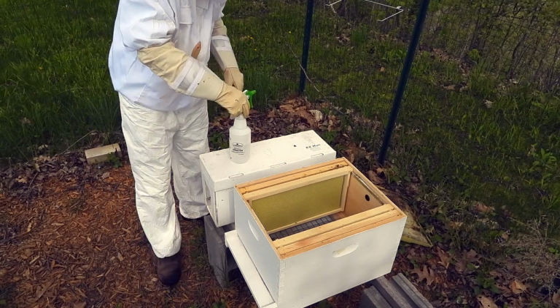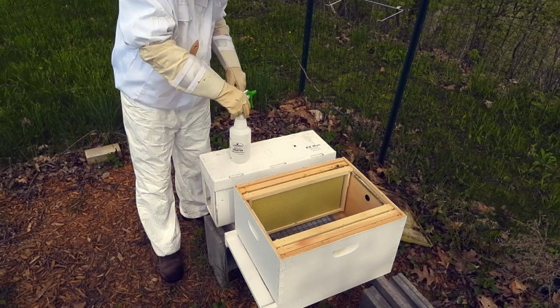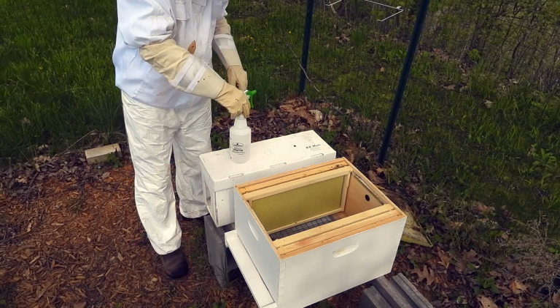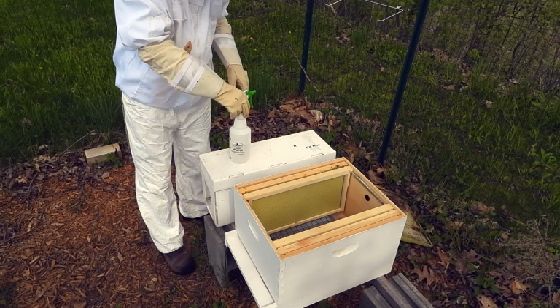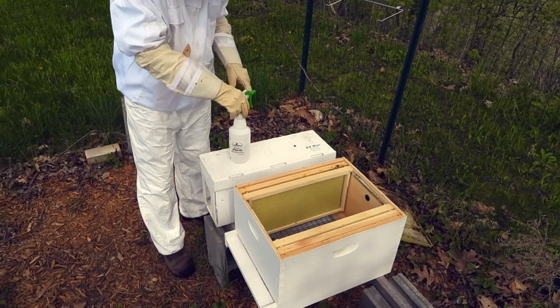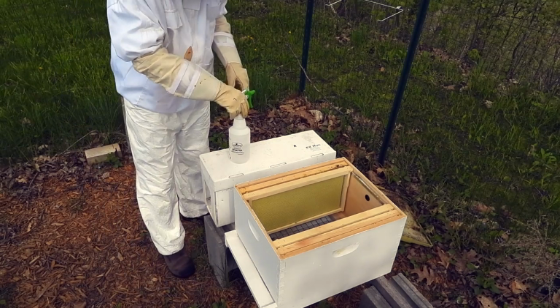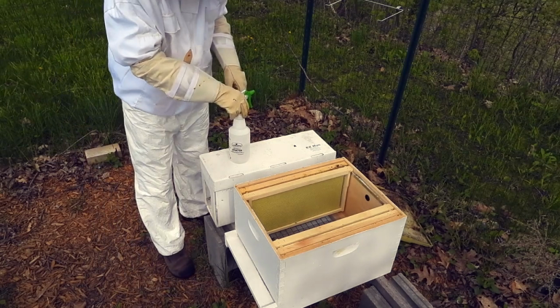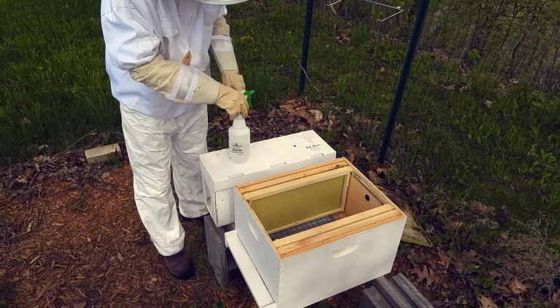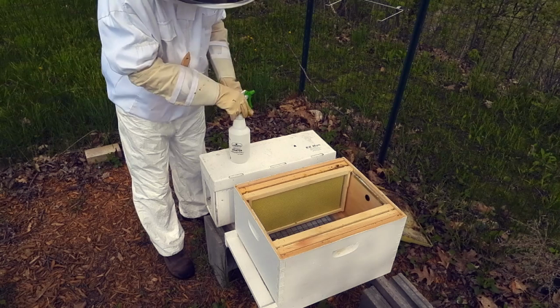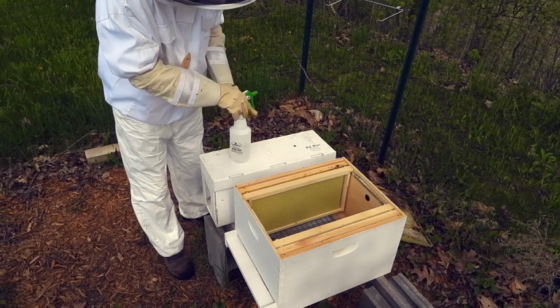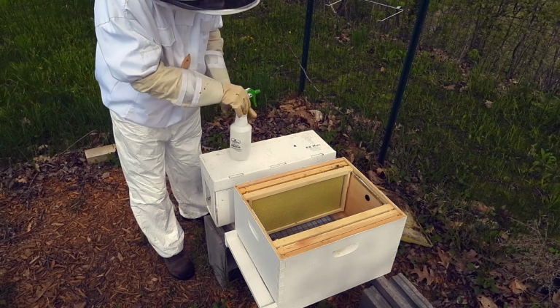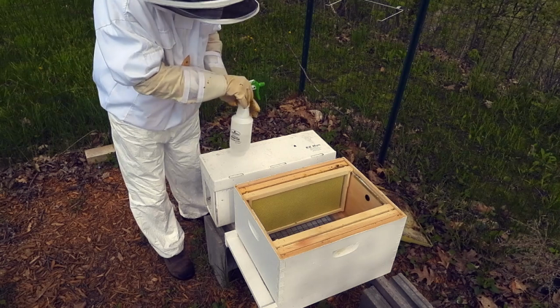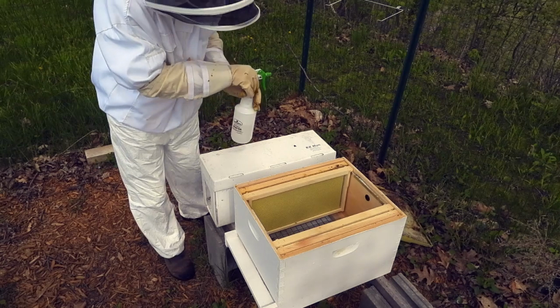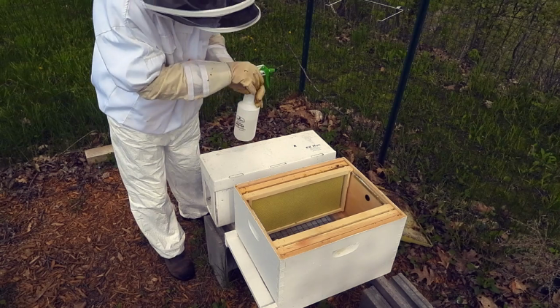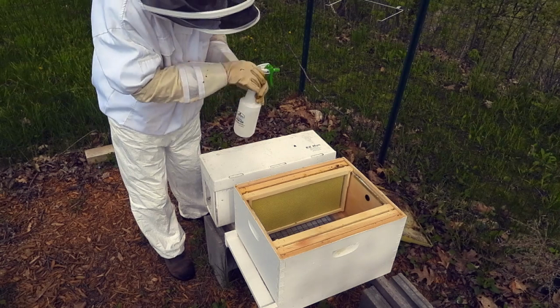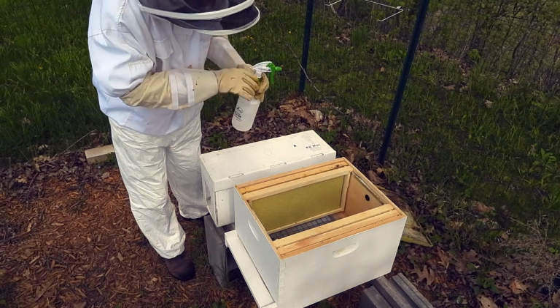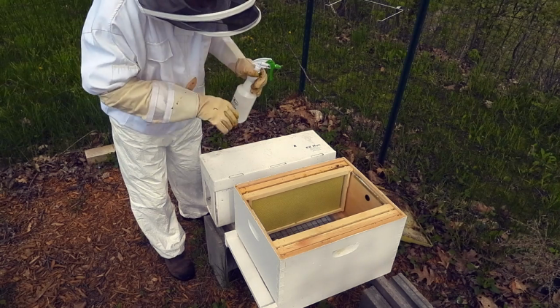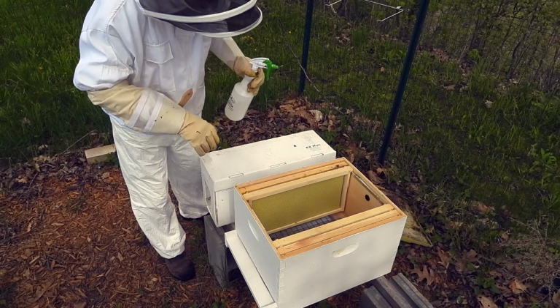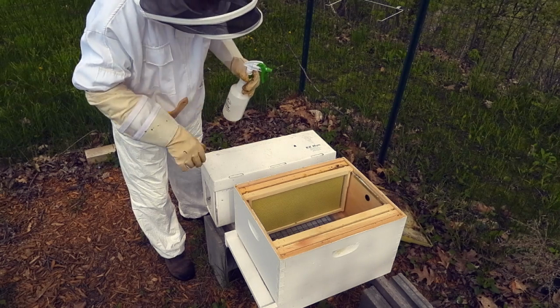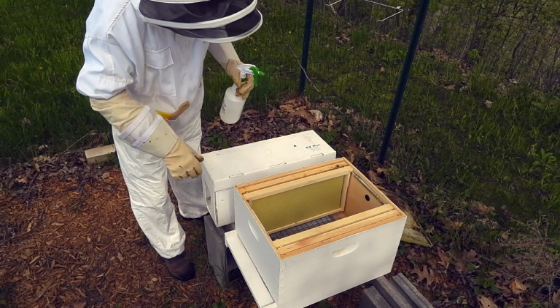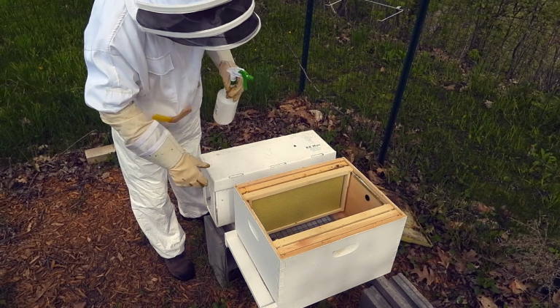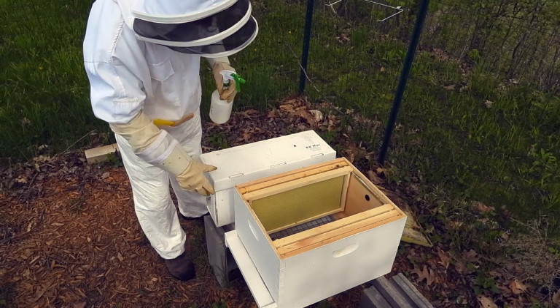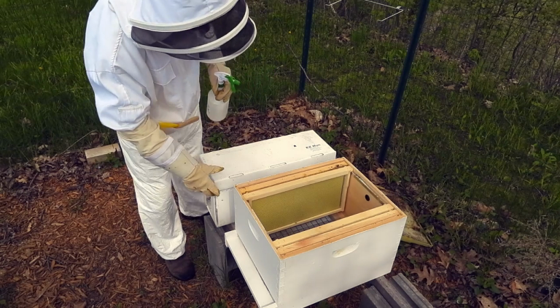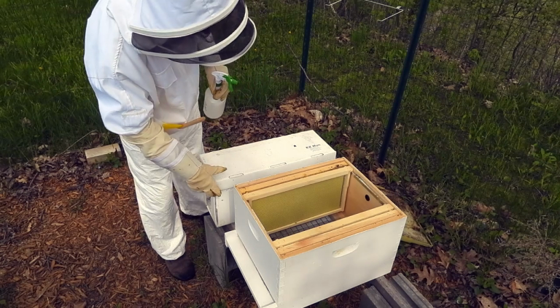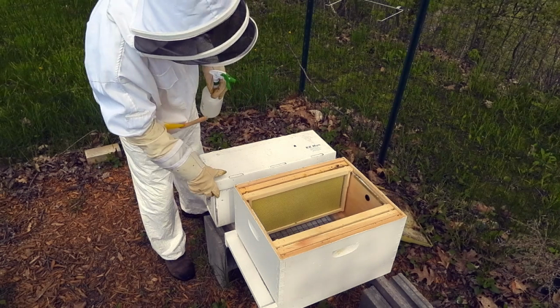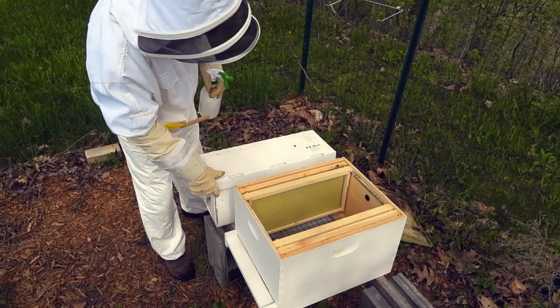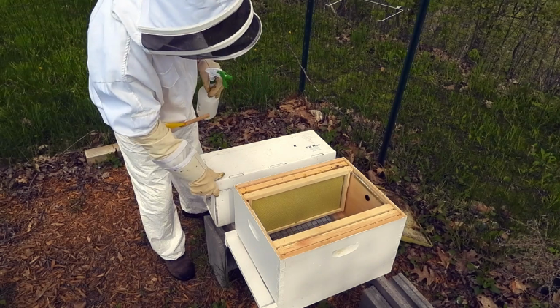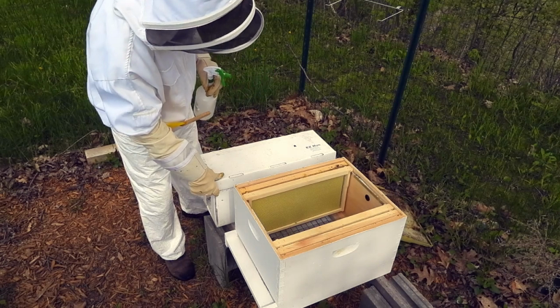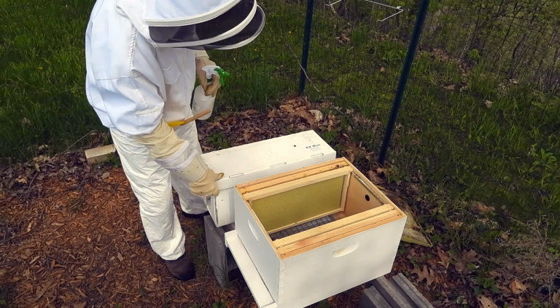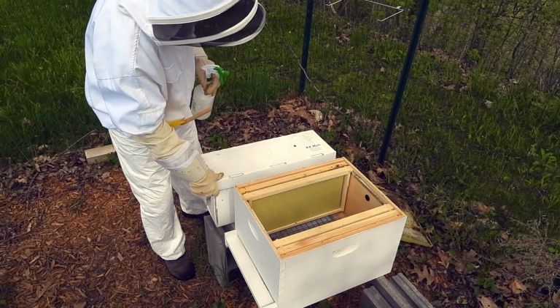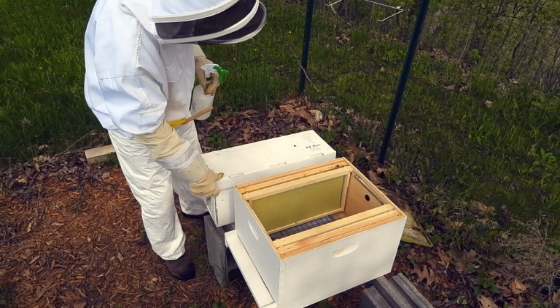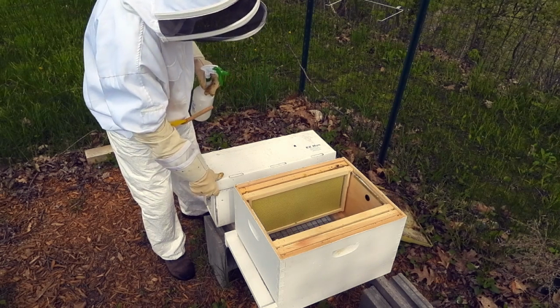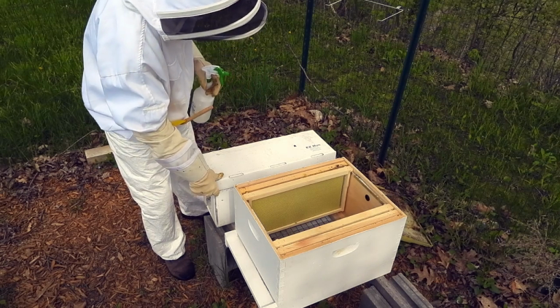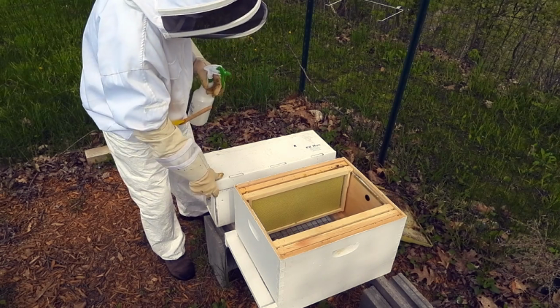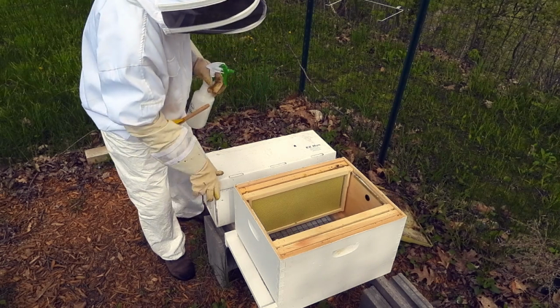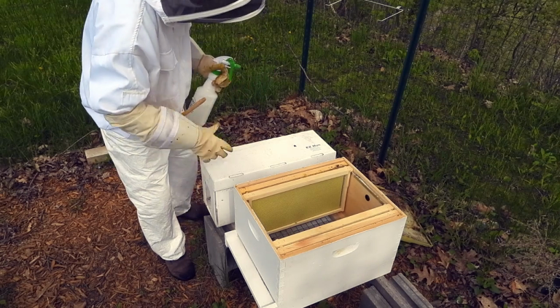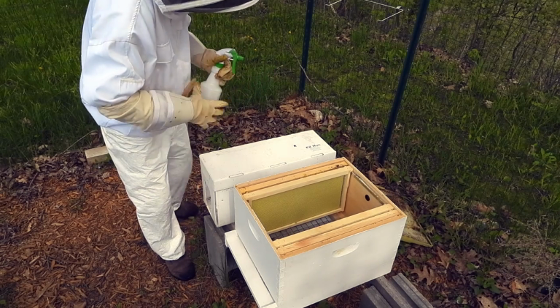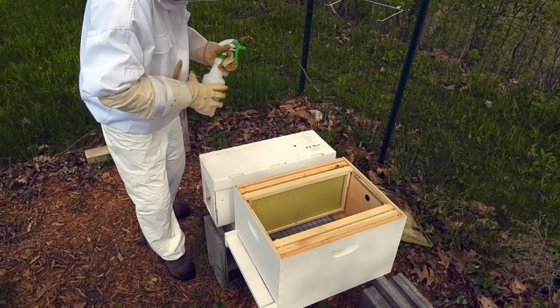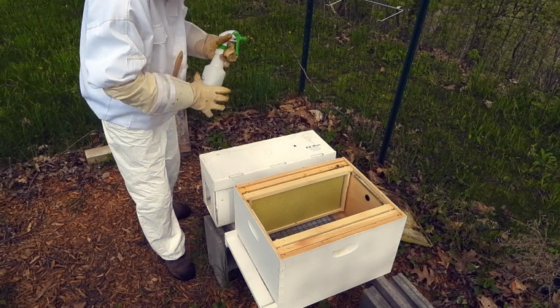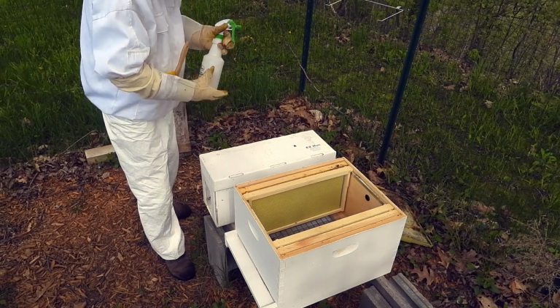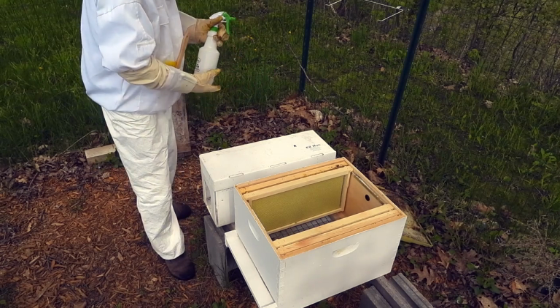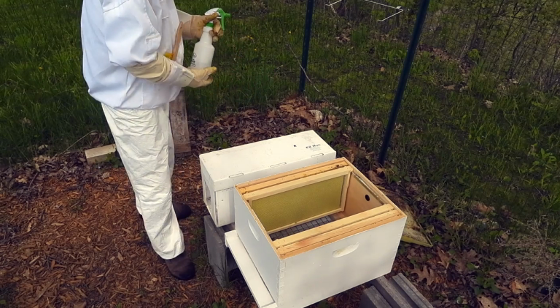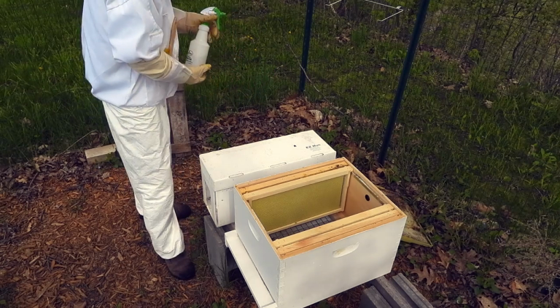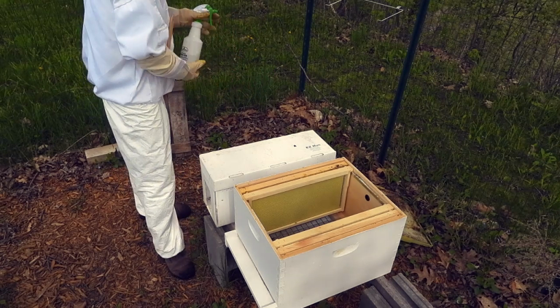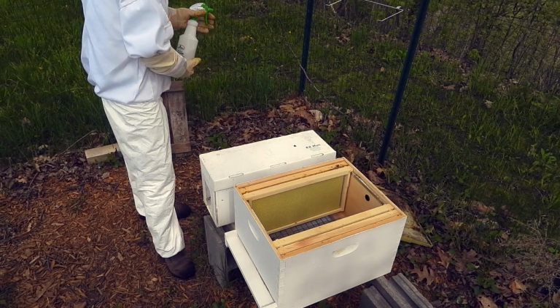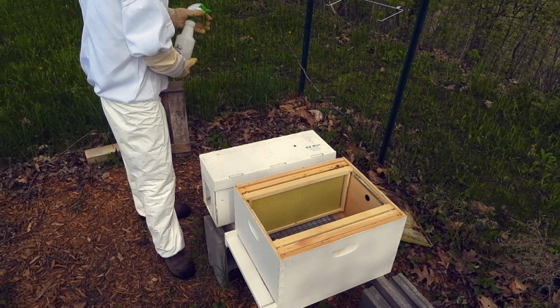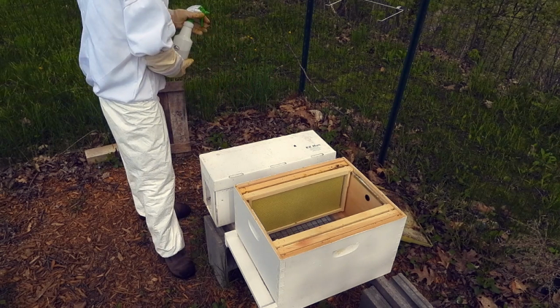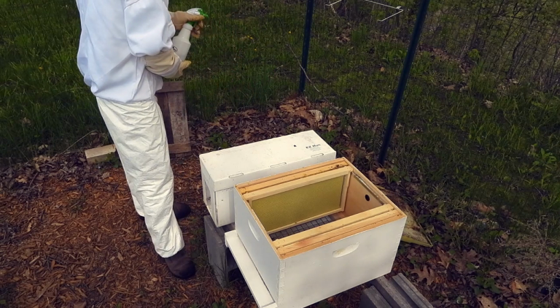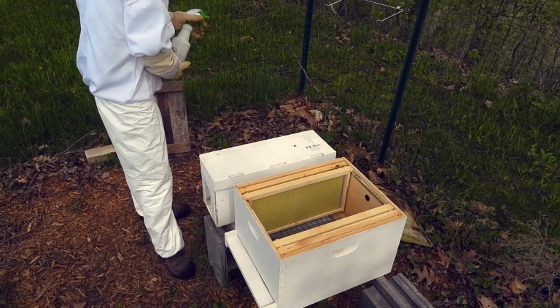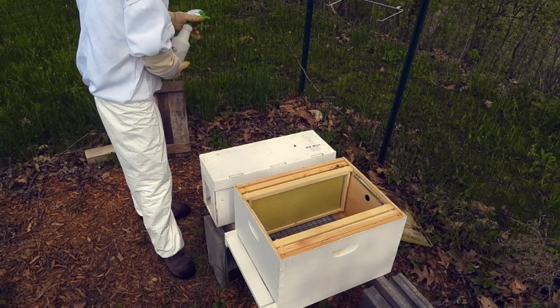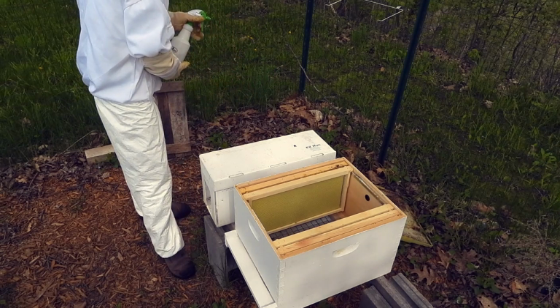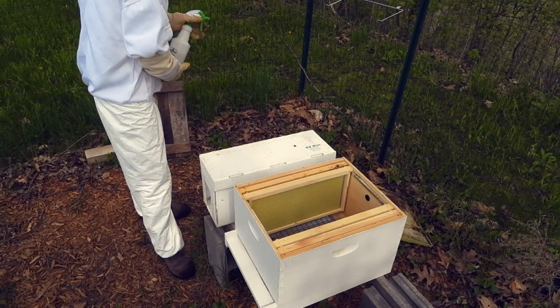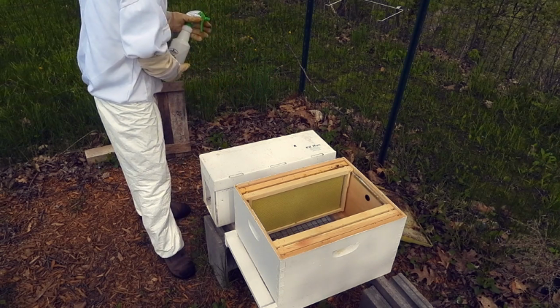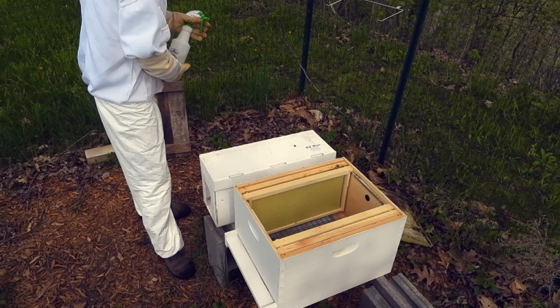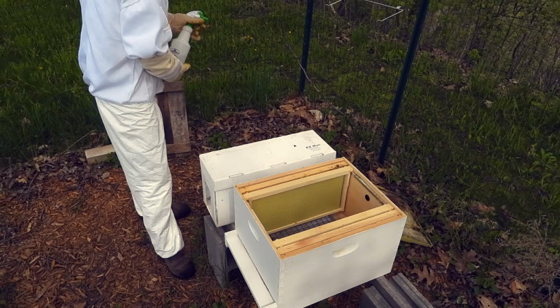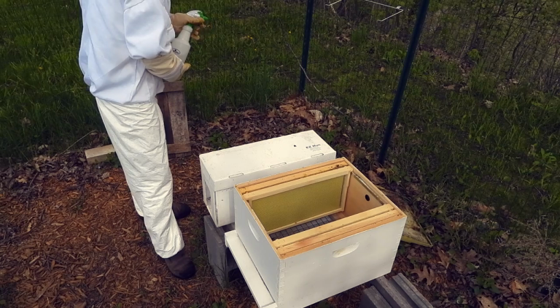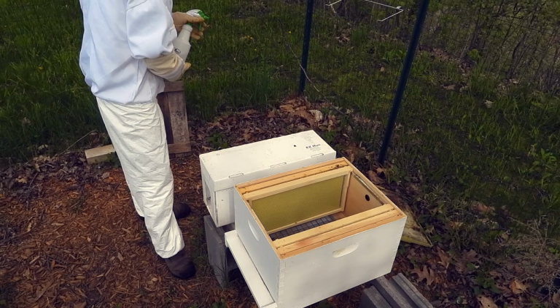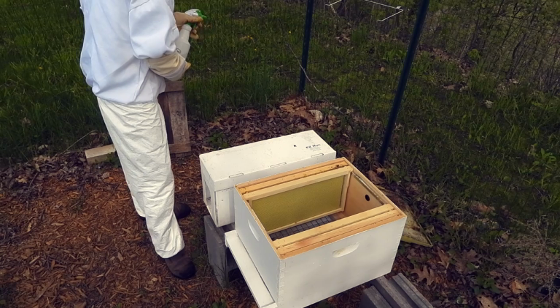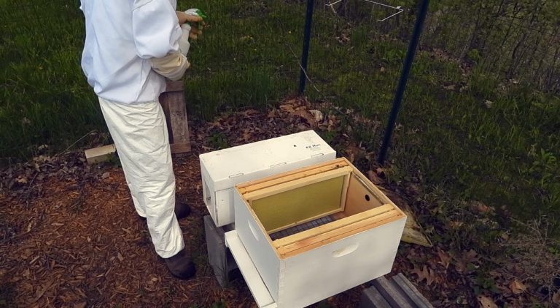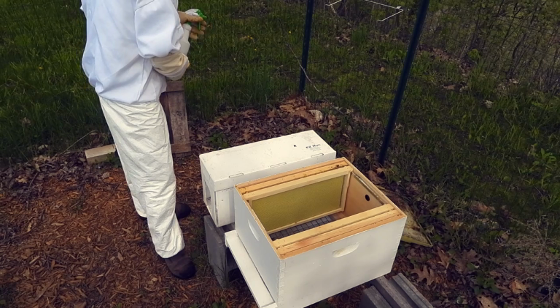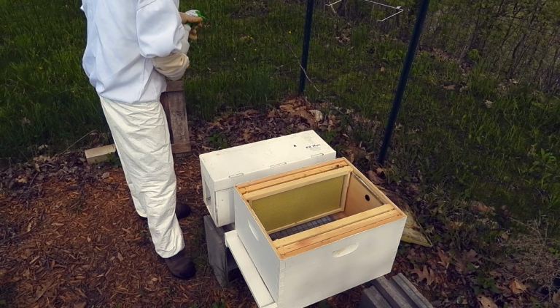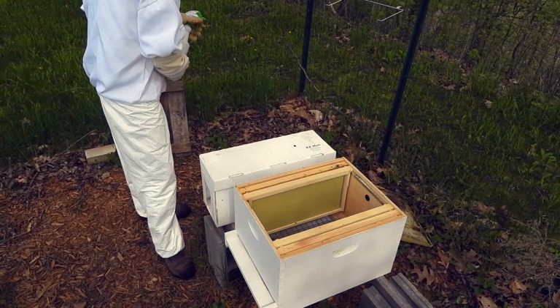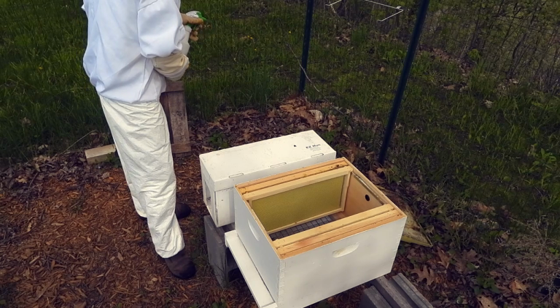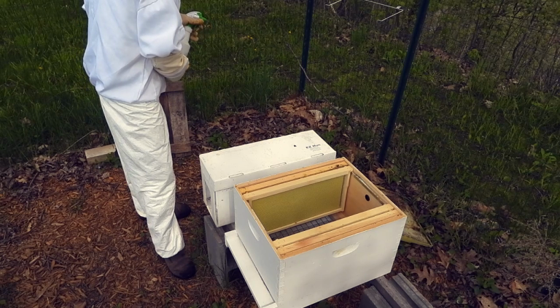I will confess, it's my first time actually hiving my own bees, so who knows what could happen here.